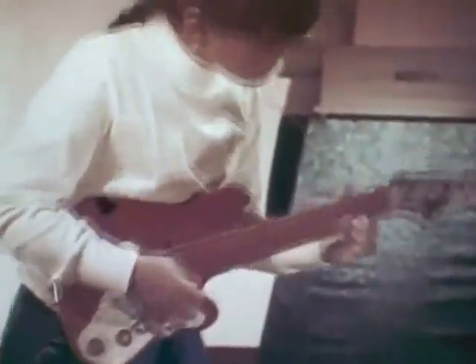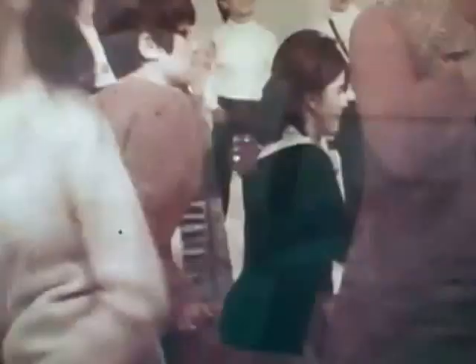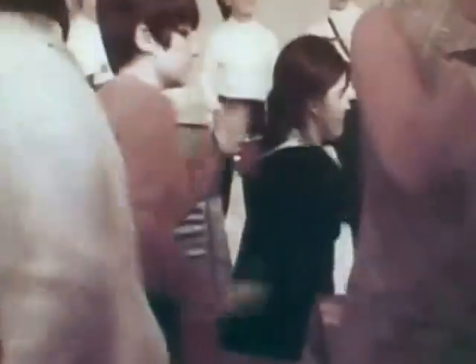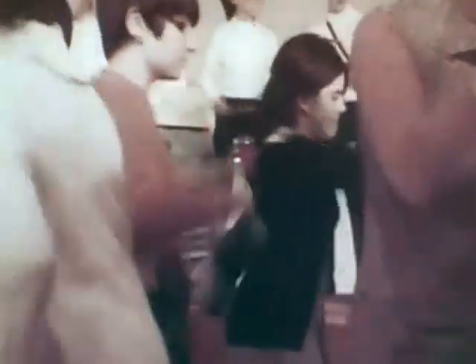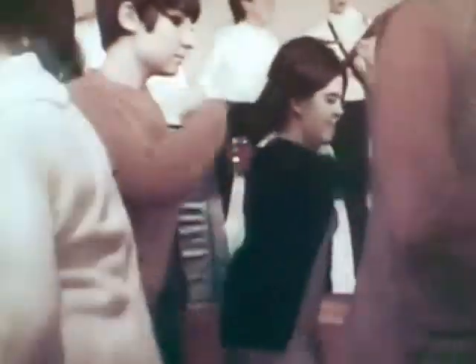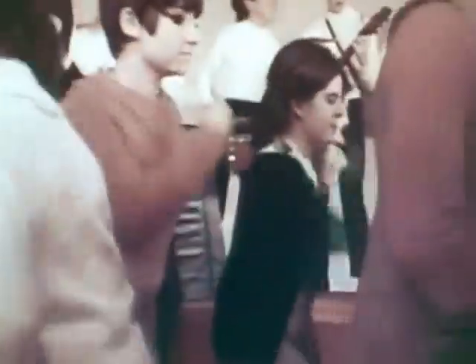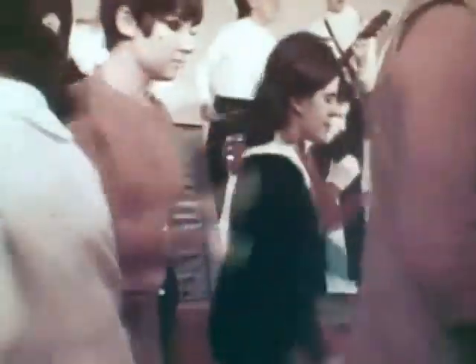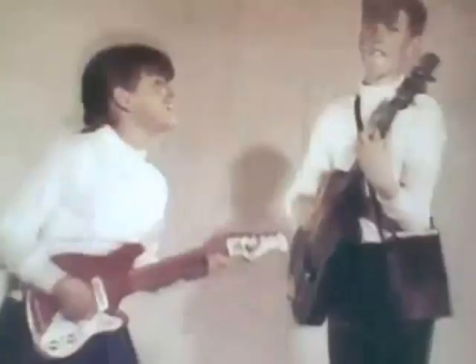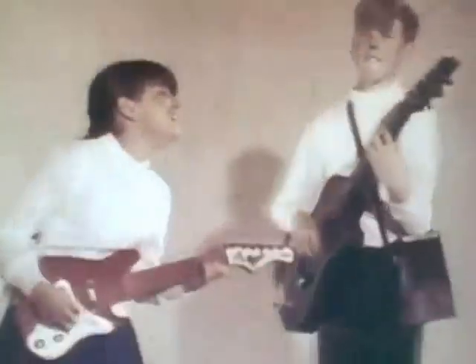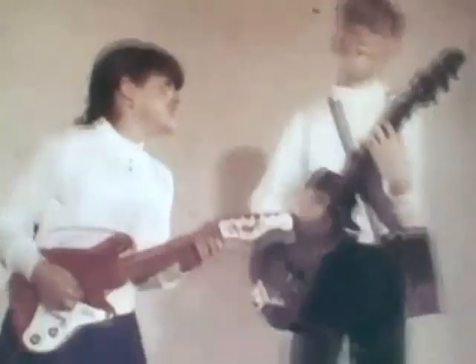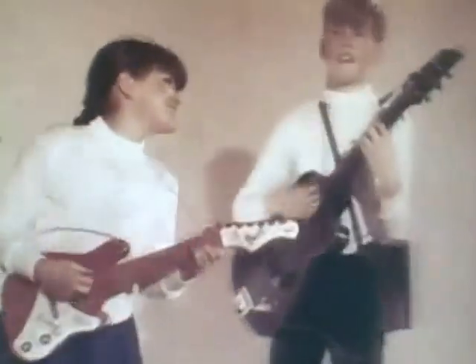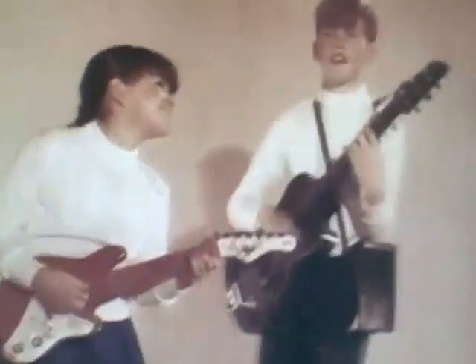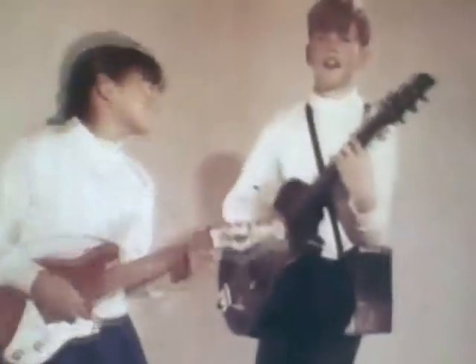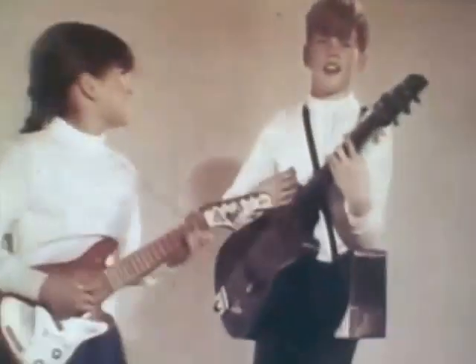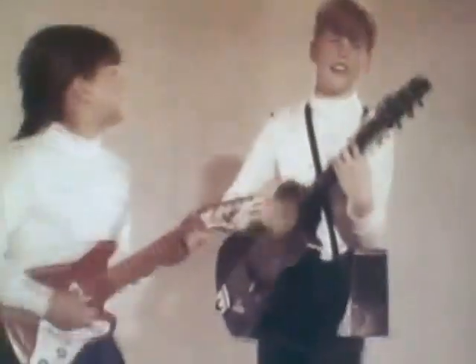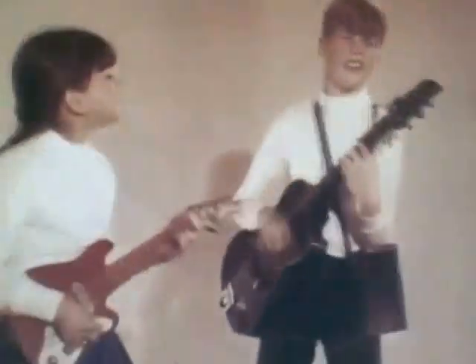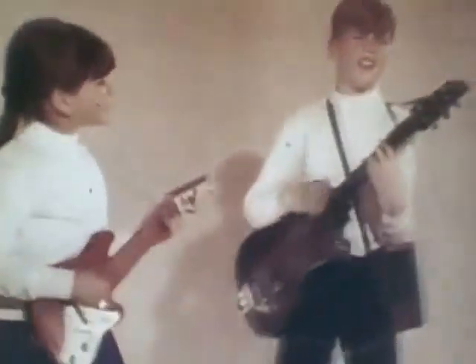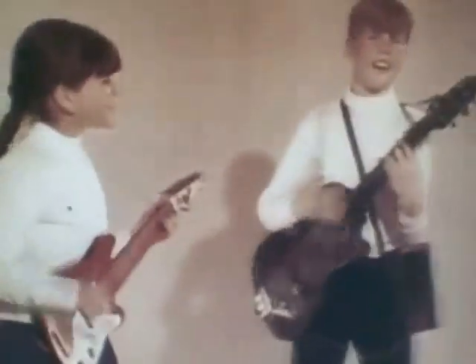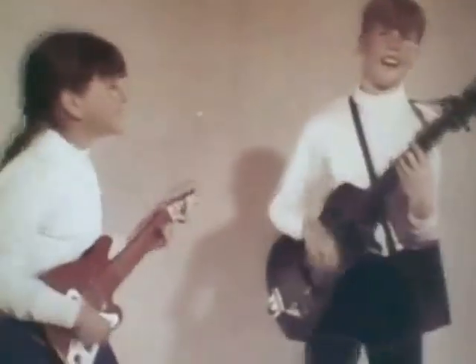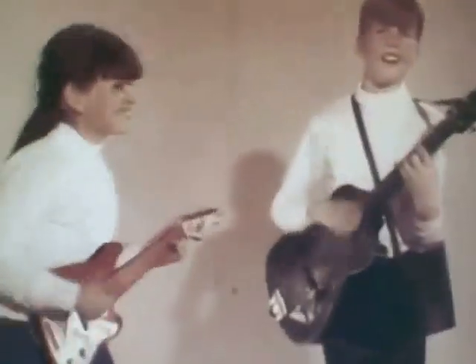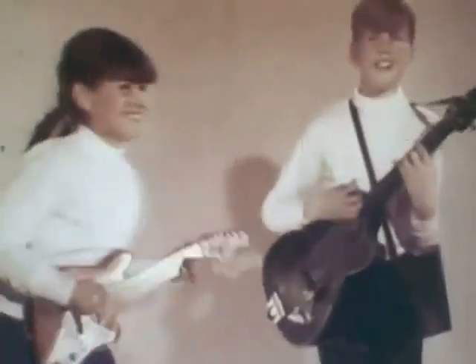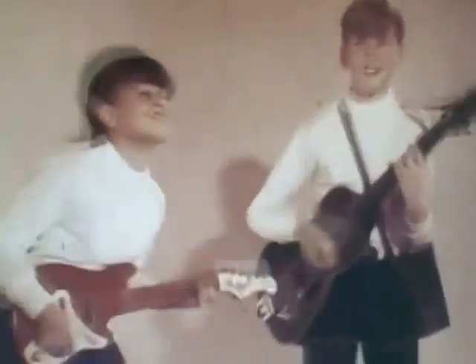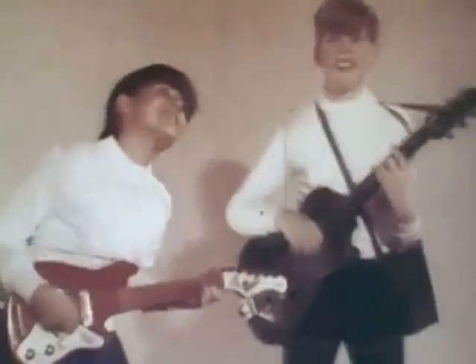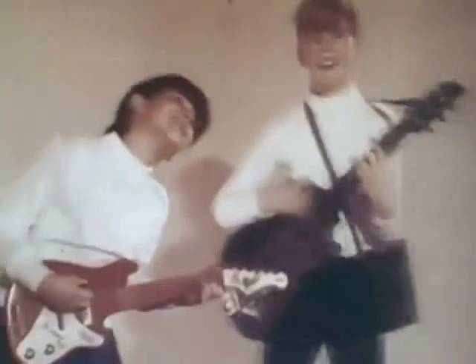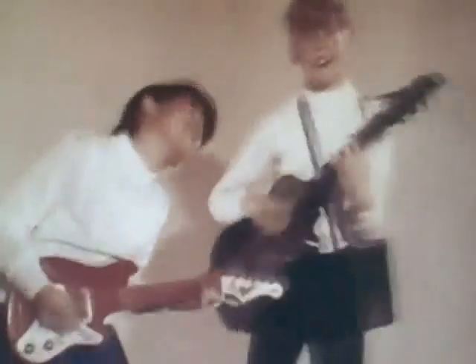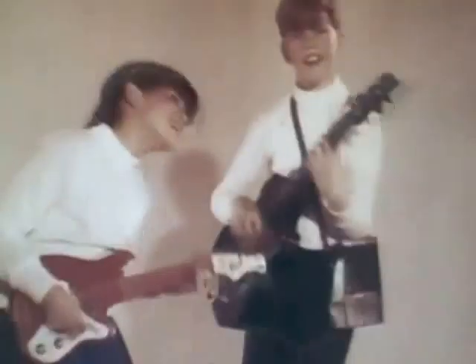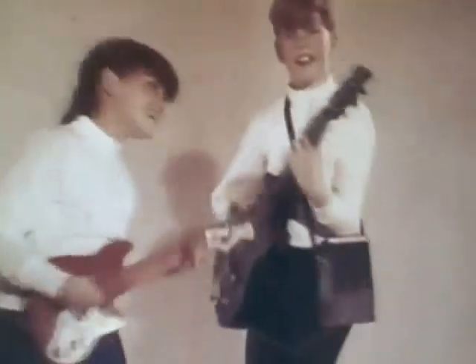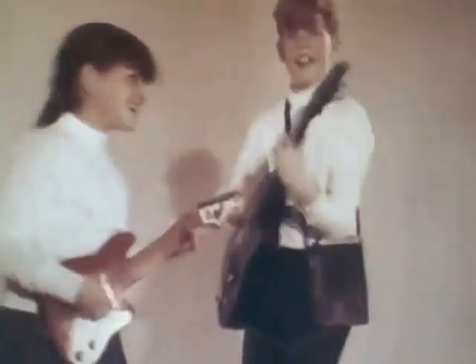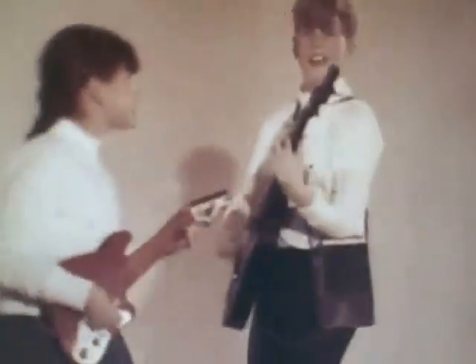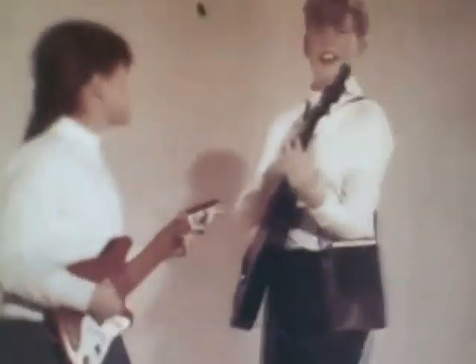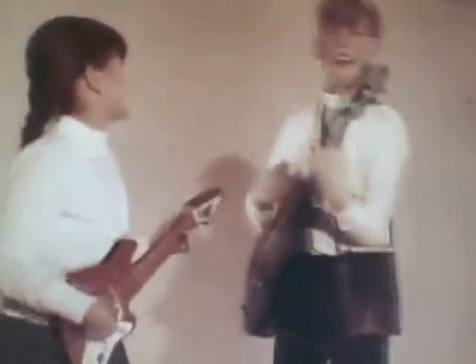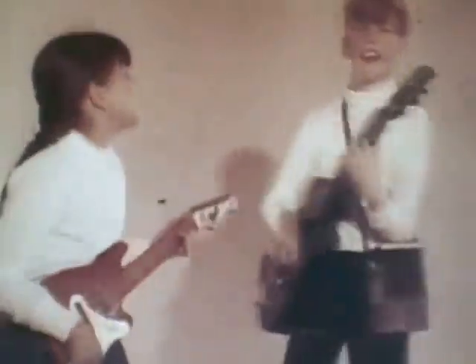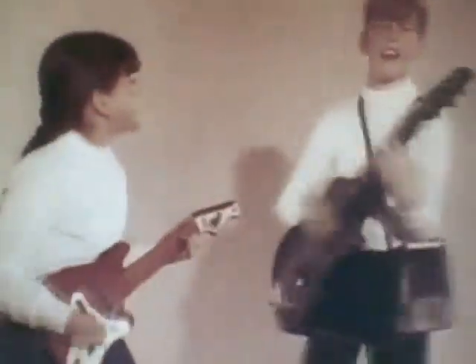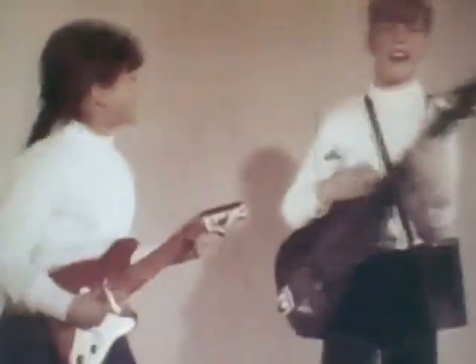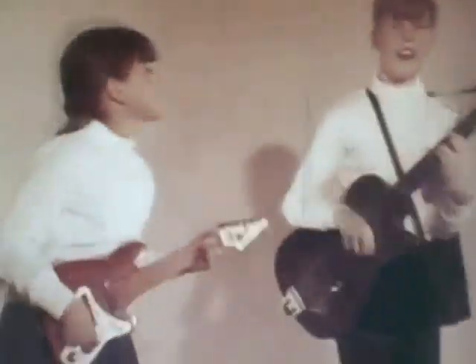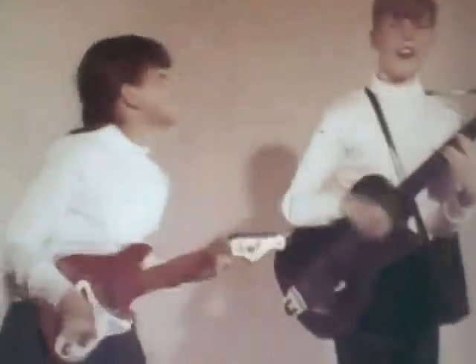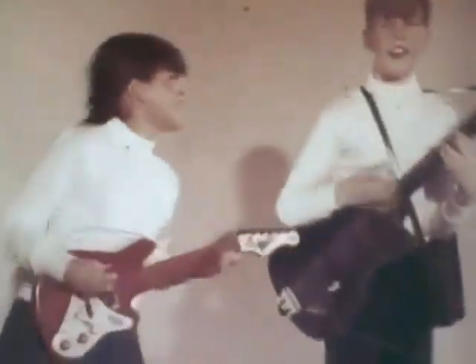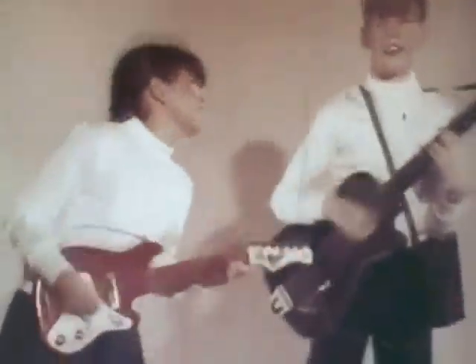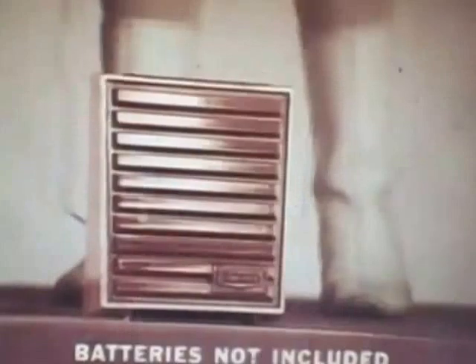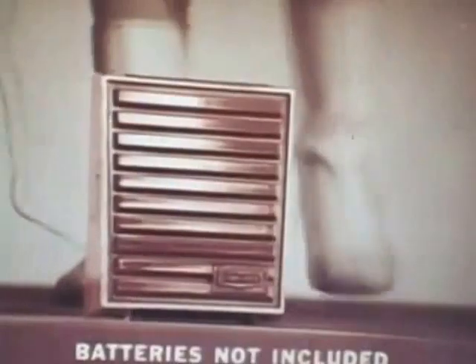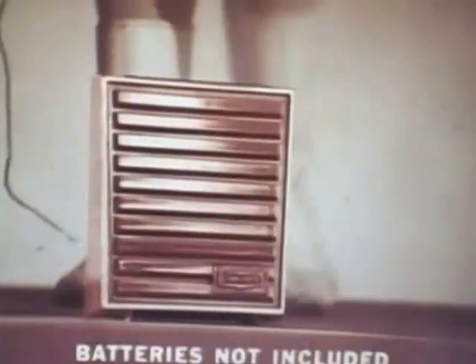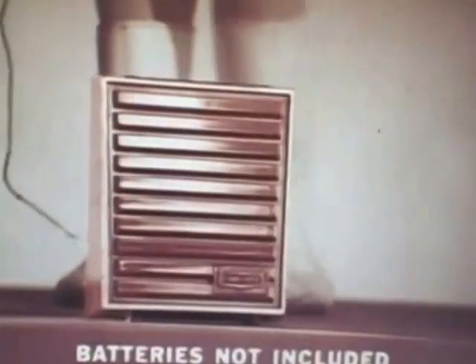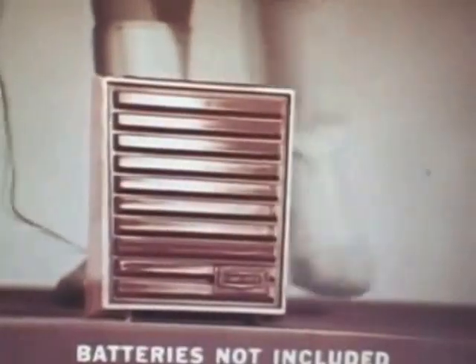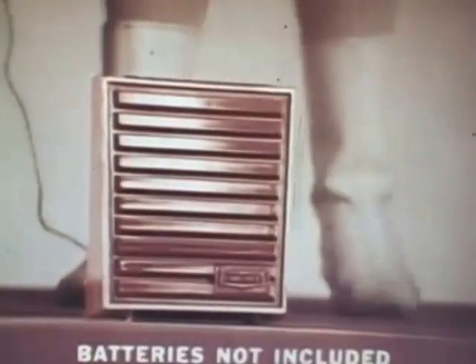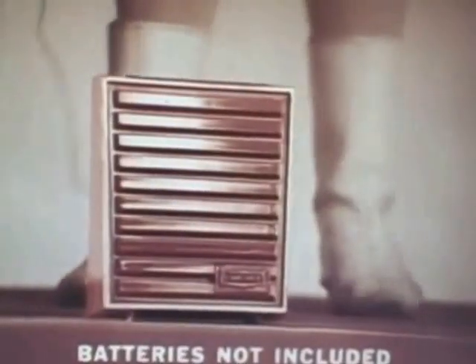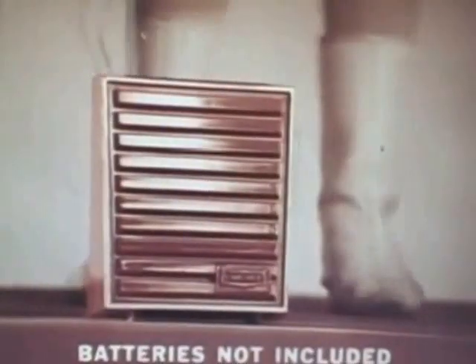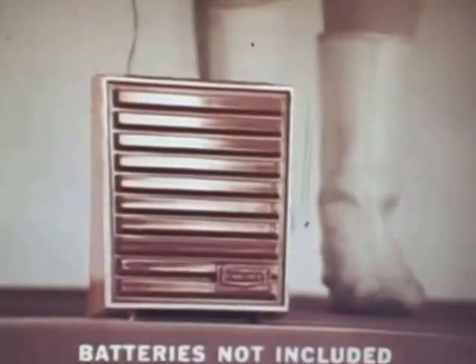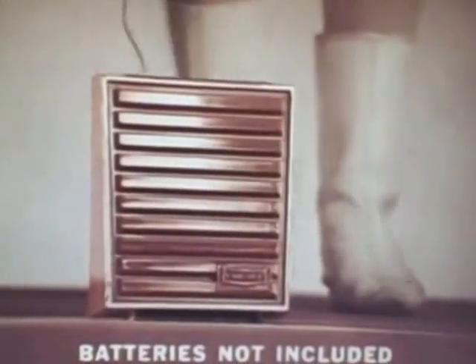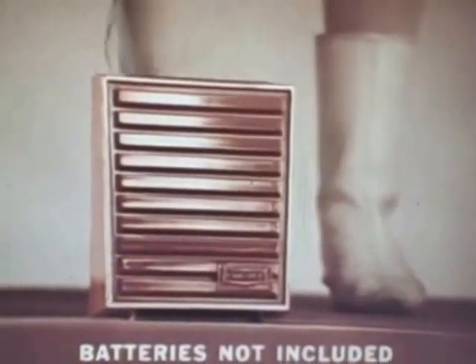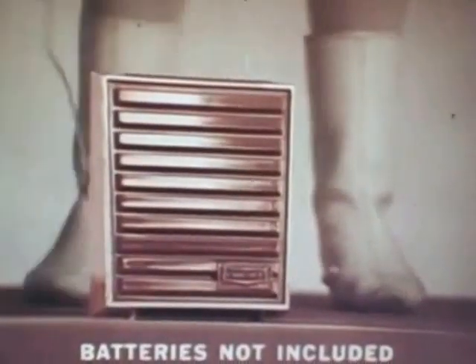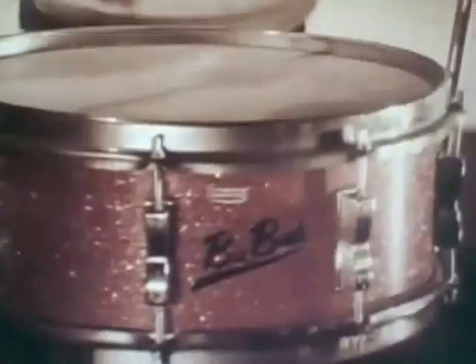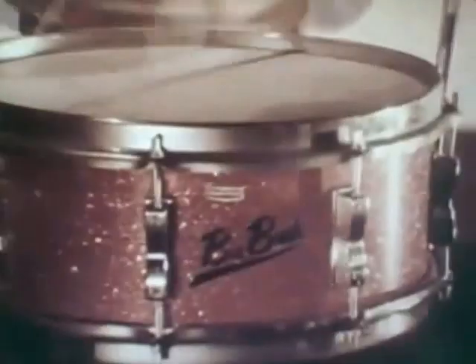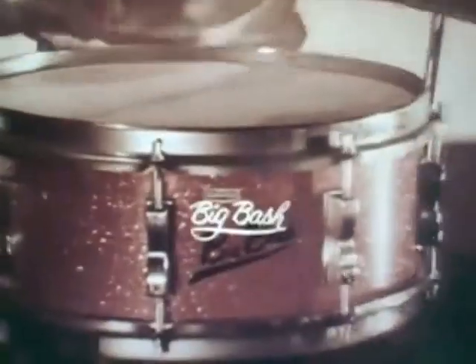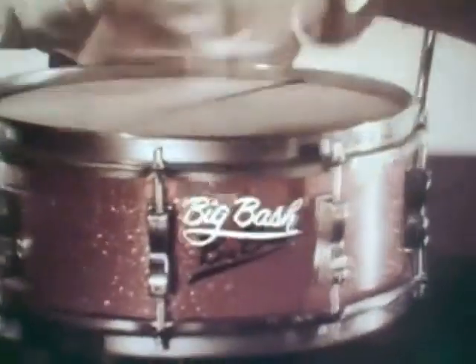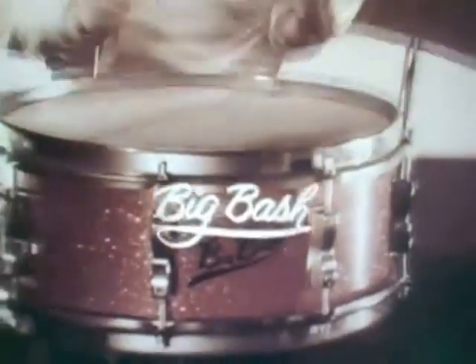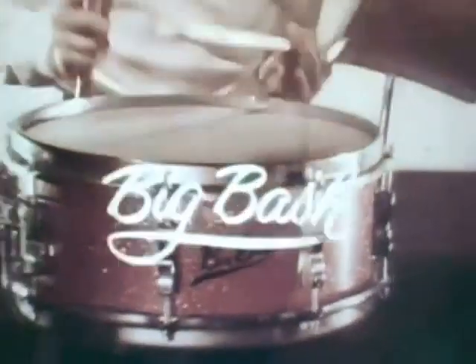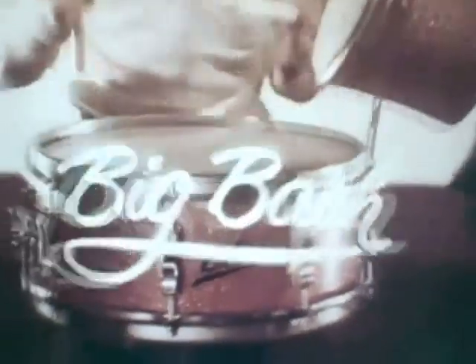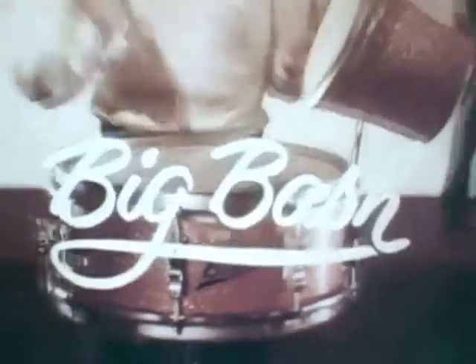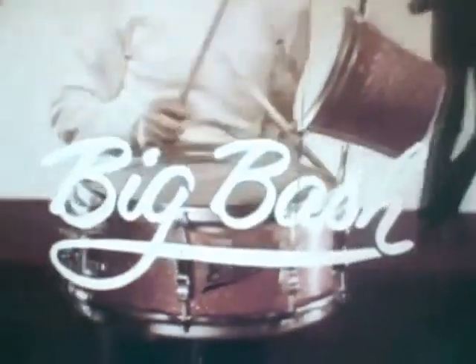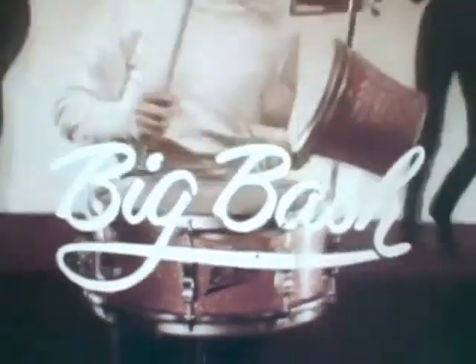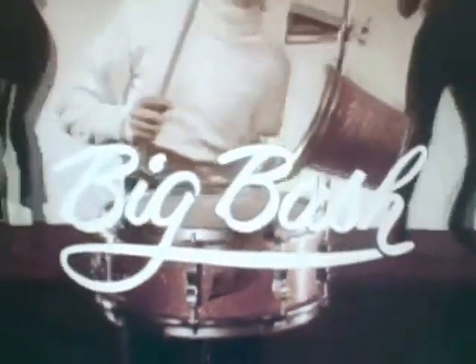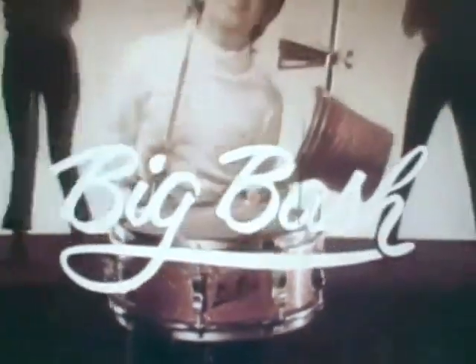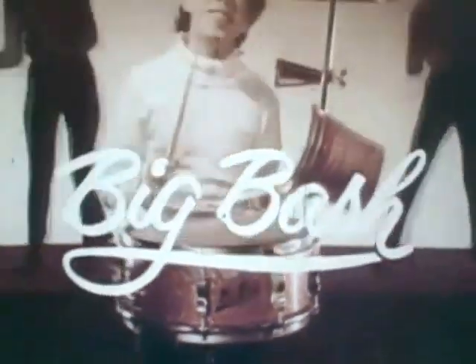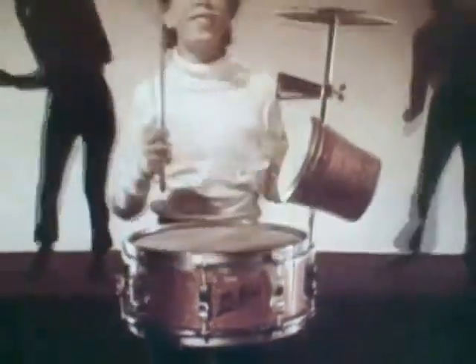The Tiger guitar looks and sounds professional — has its own amplifier. And the Swingin' Cat comes with amplifier too. Now the Big Bass drum.